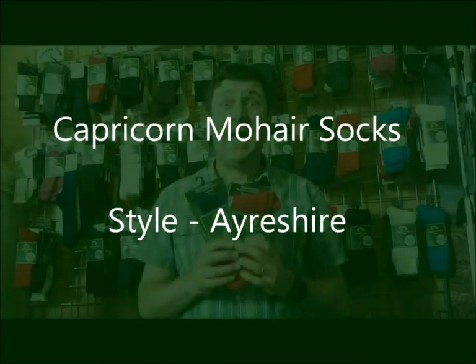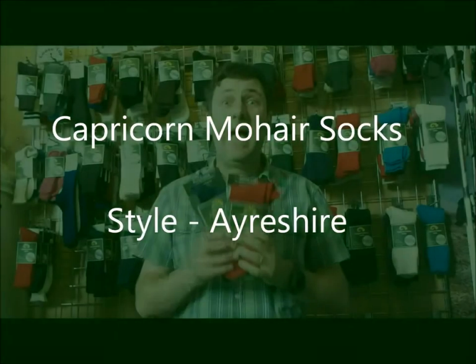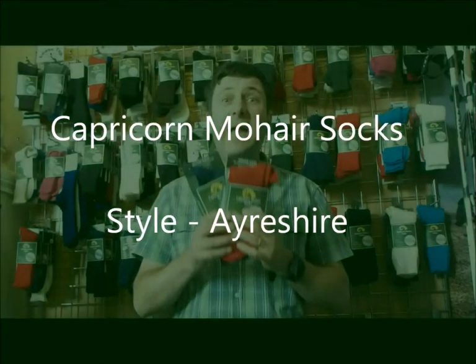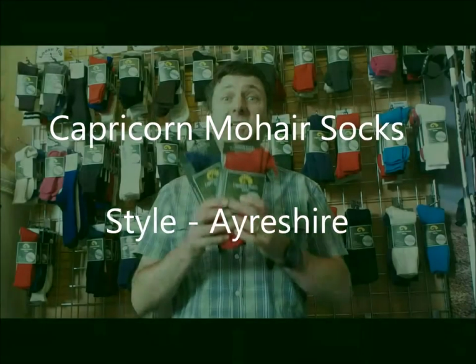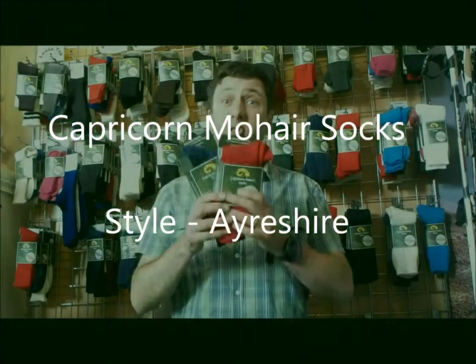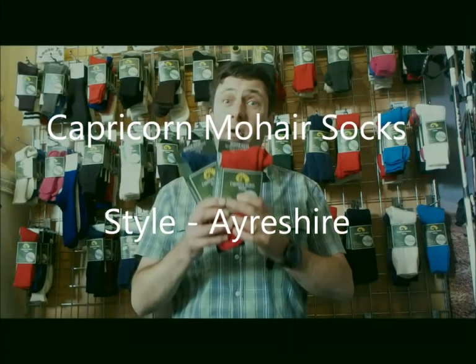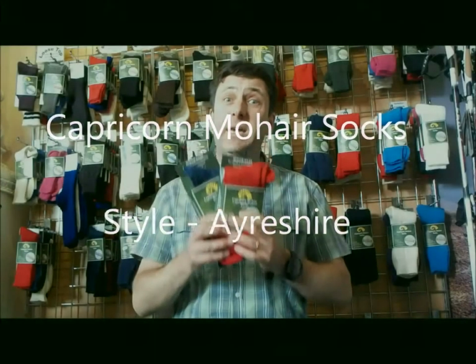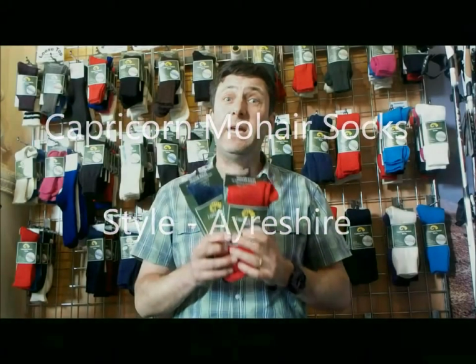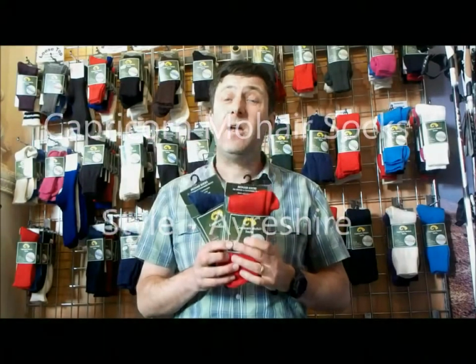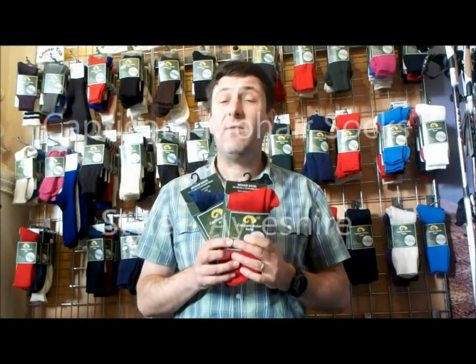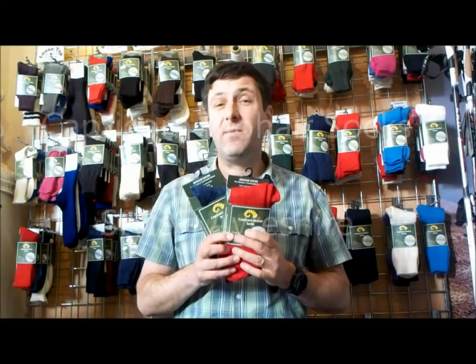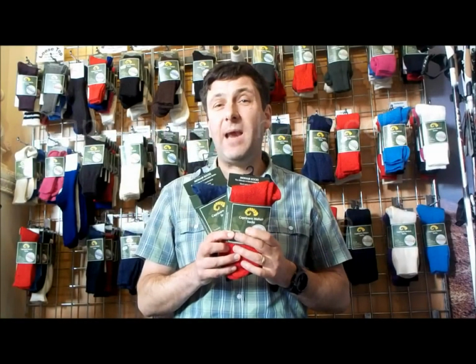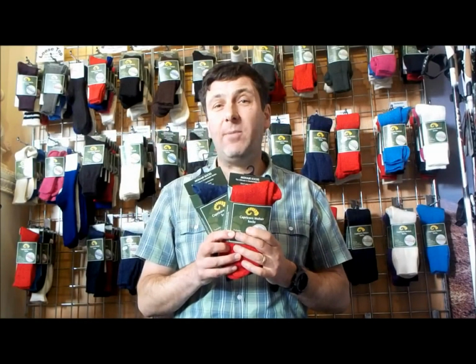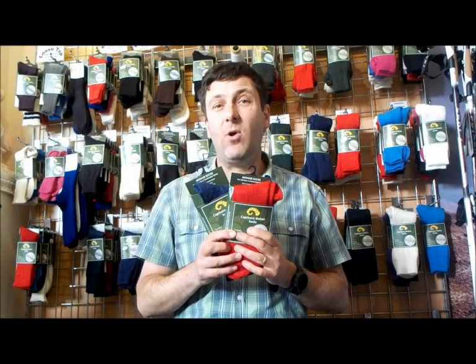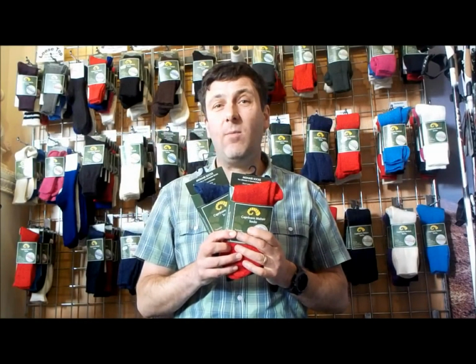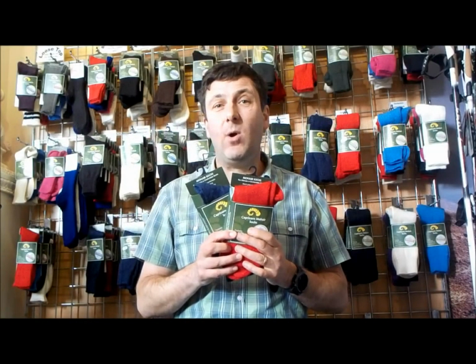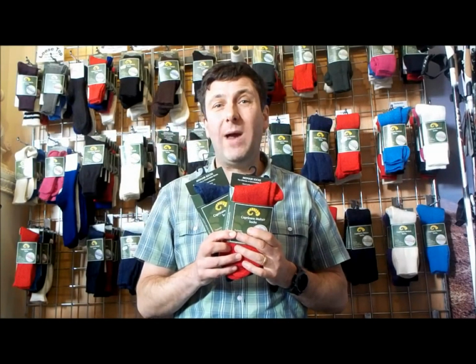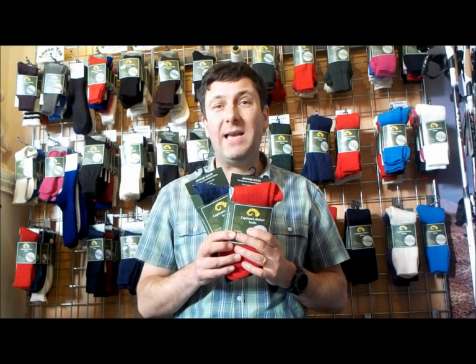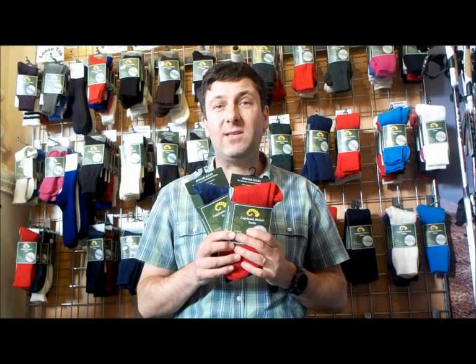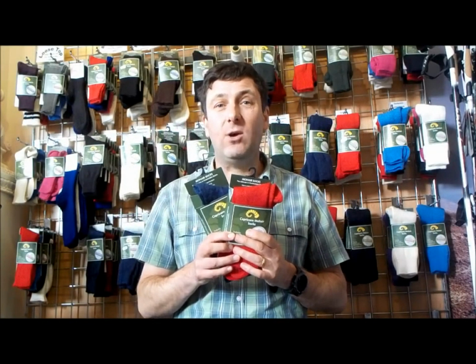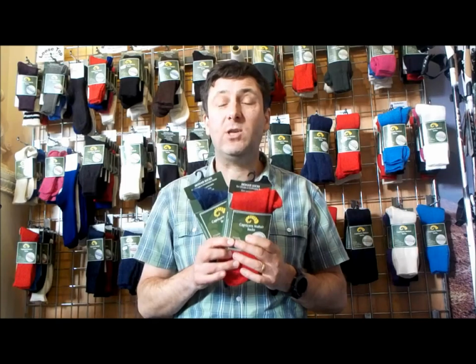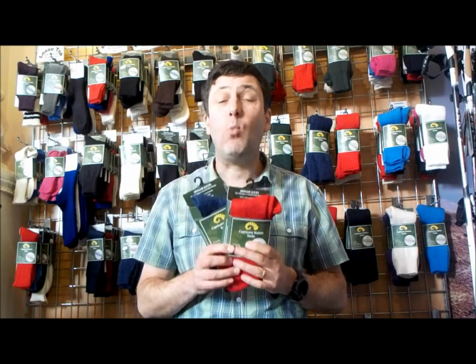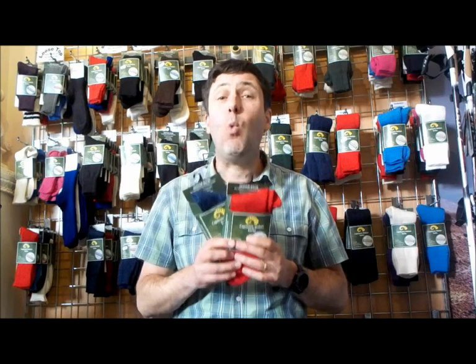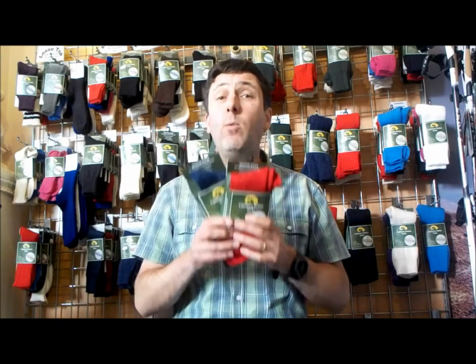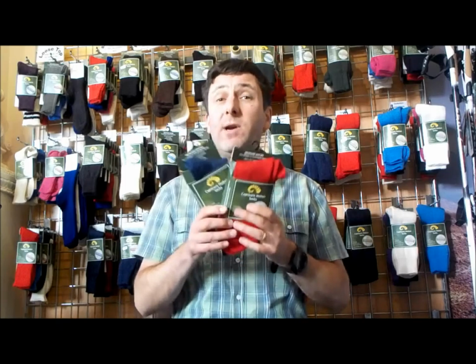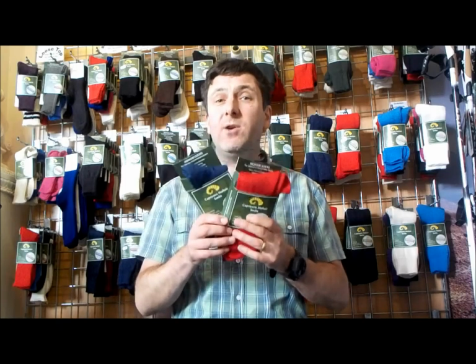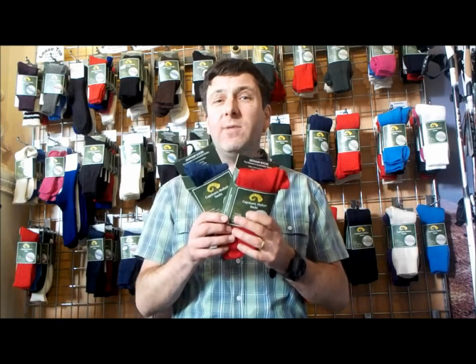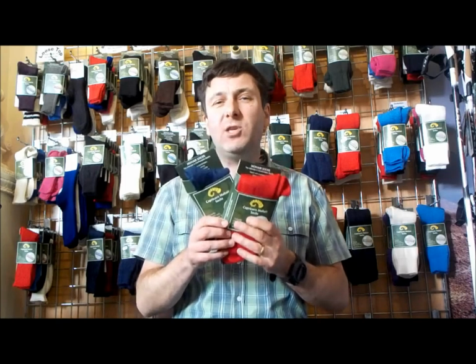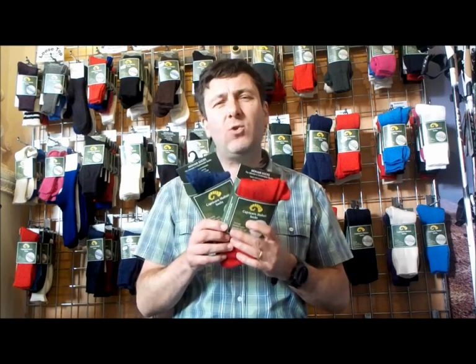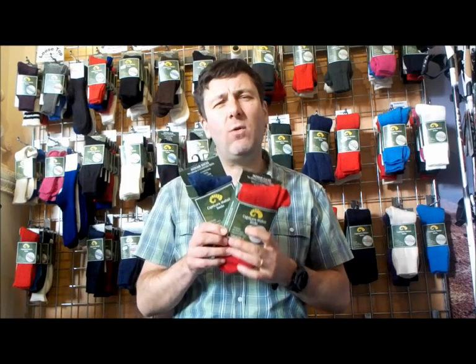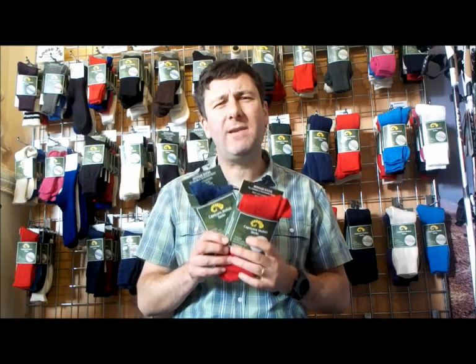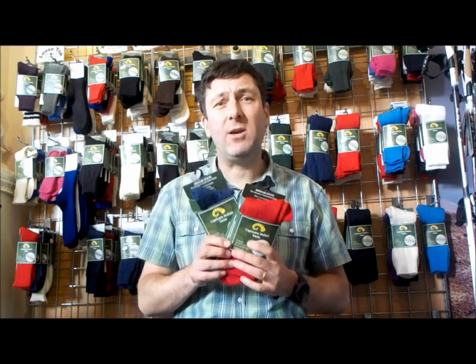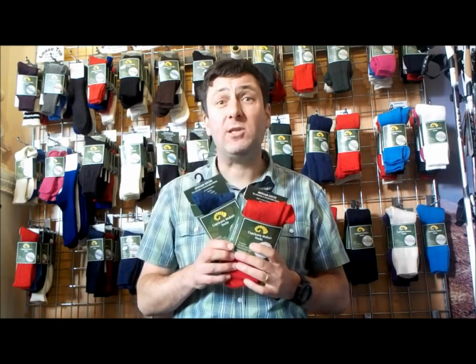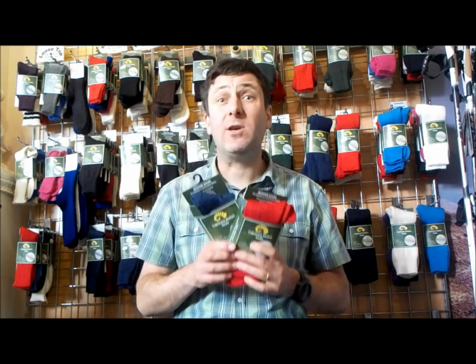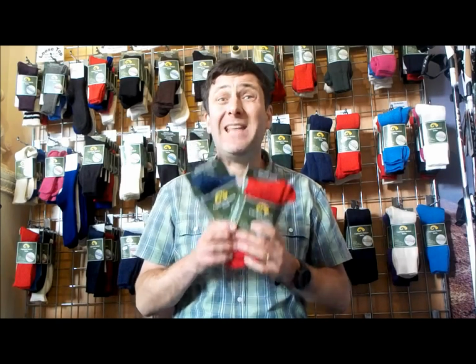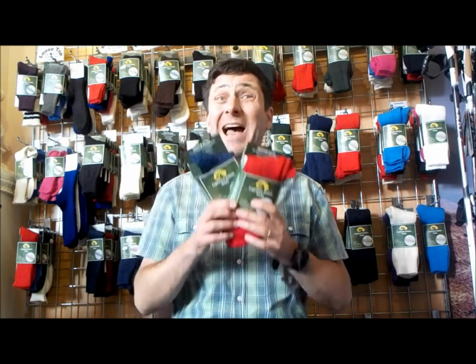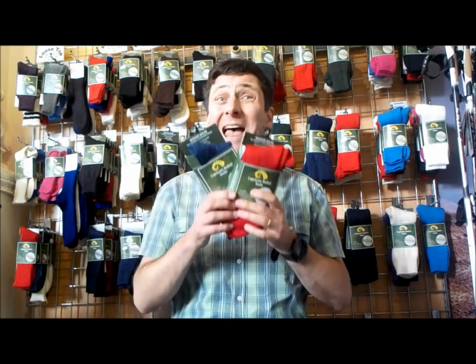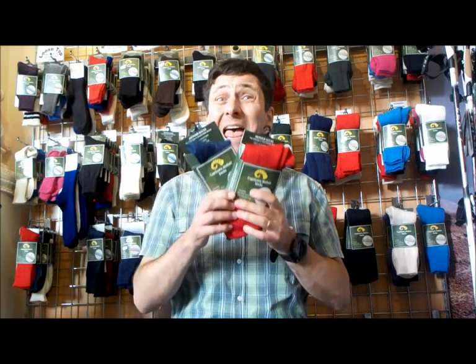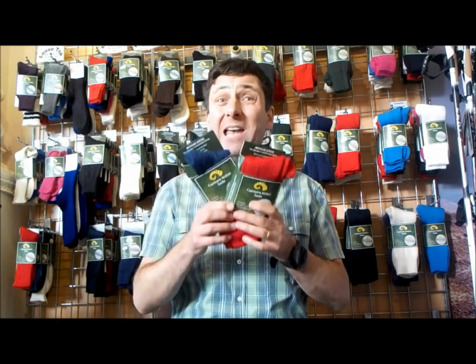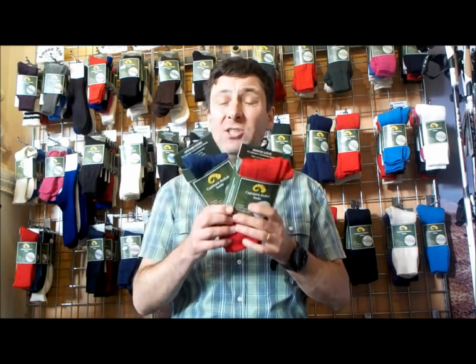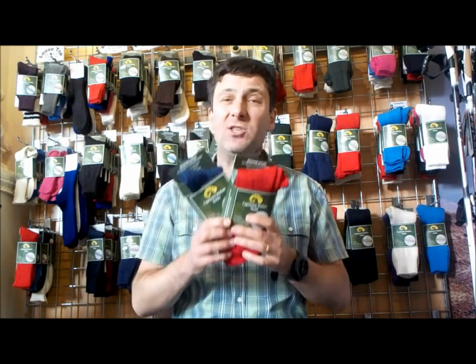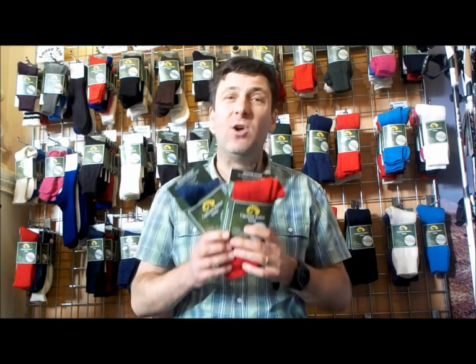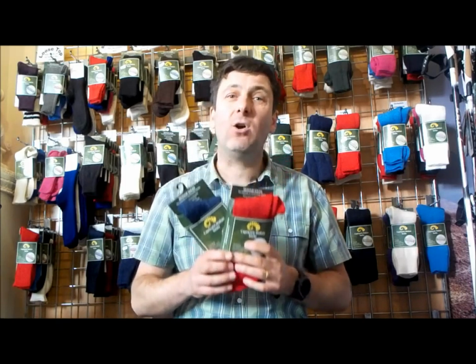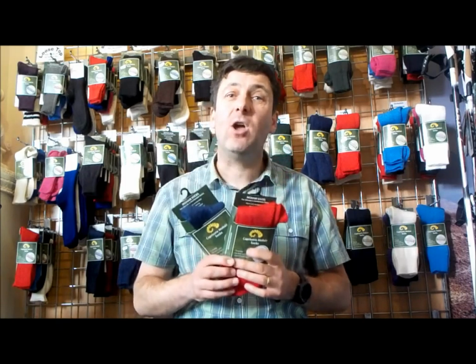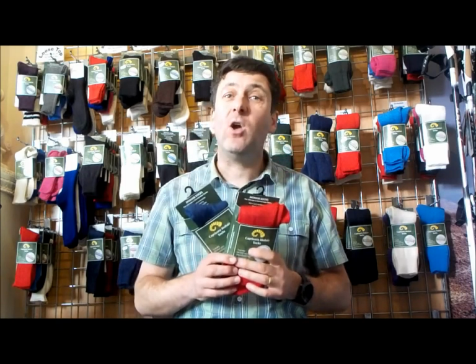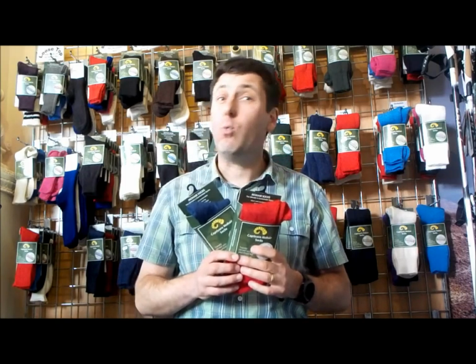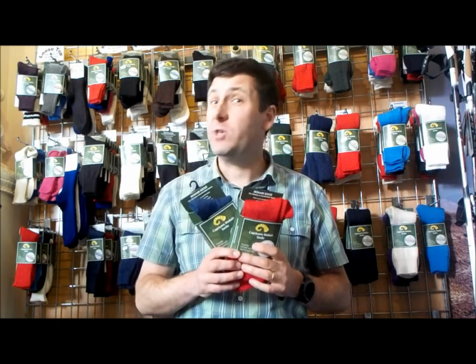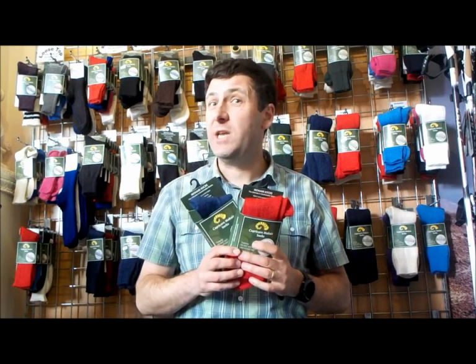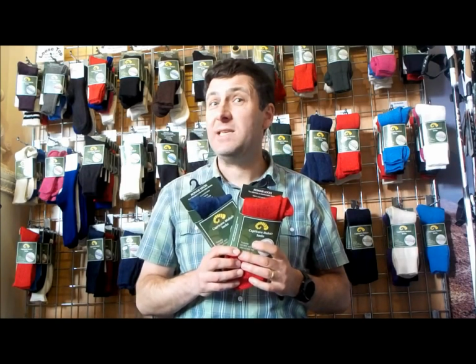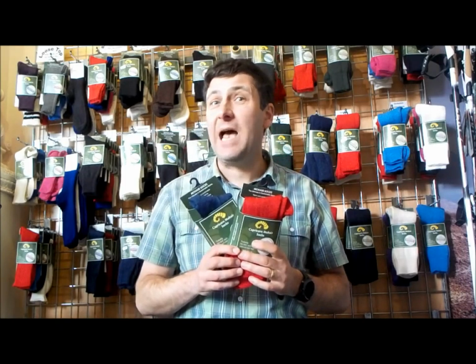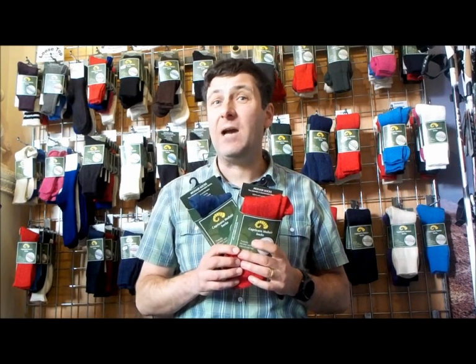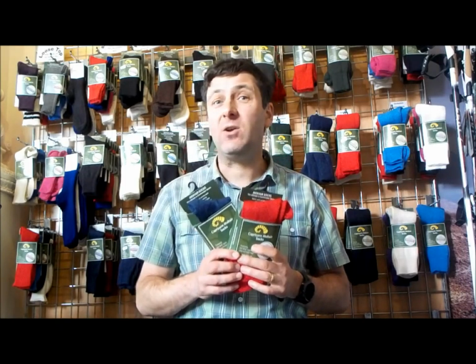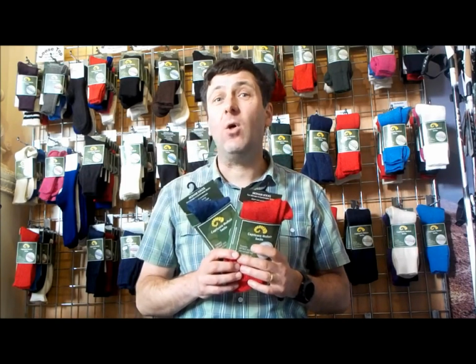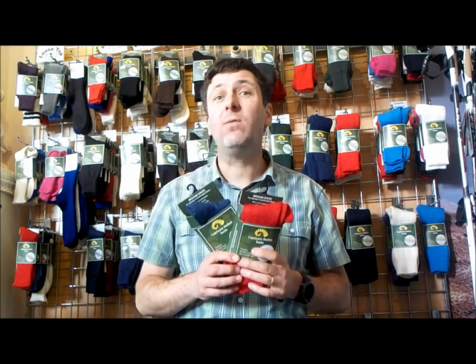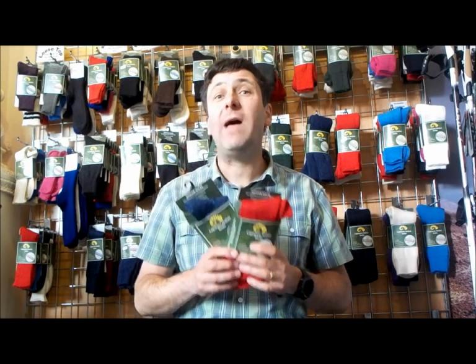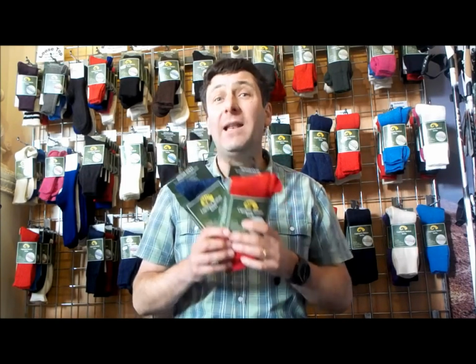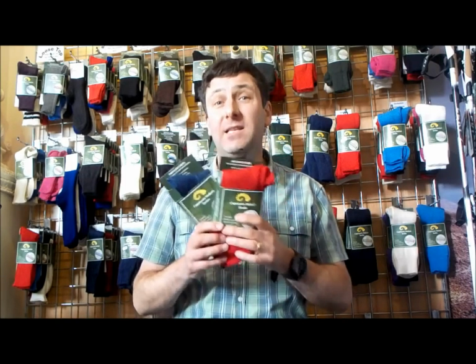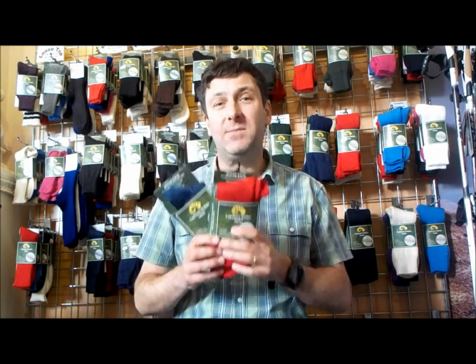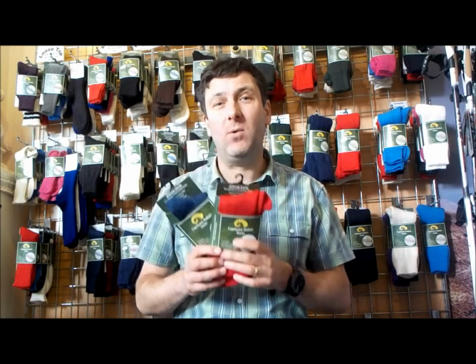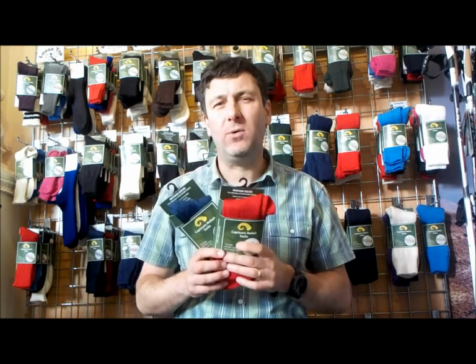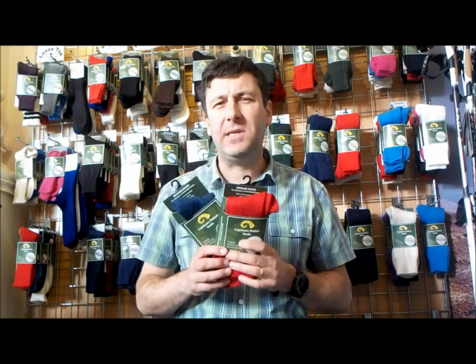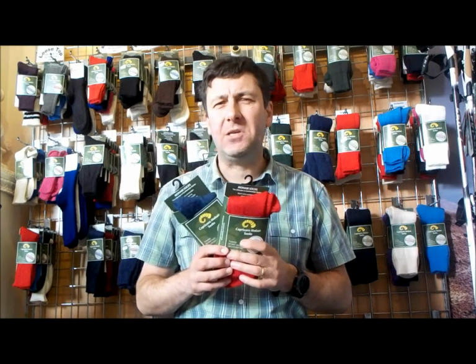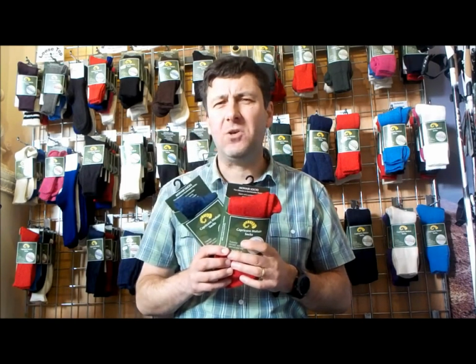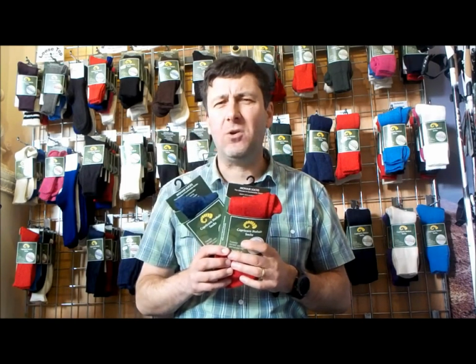Hi, it's John here from Capricorn Mohair Socks. What we're going to do in this short video is look at our Ayrshire sock, which is our golf and sporting sock.